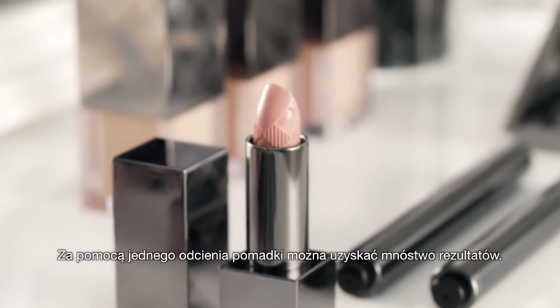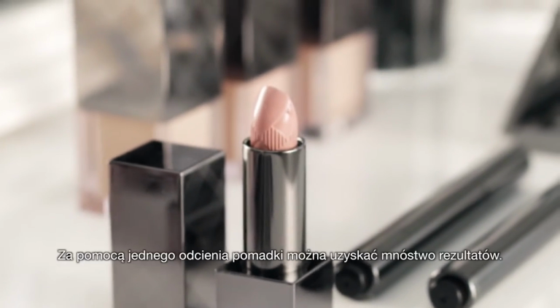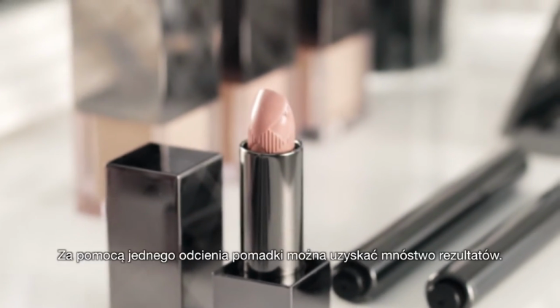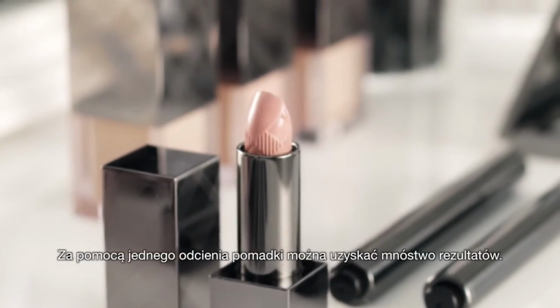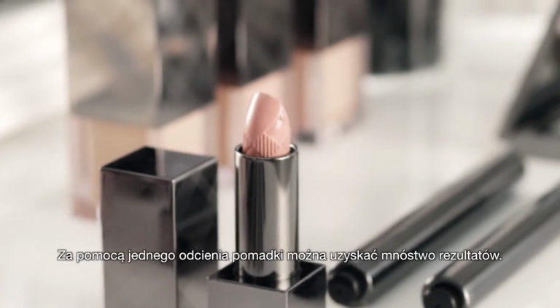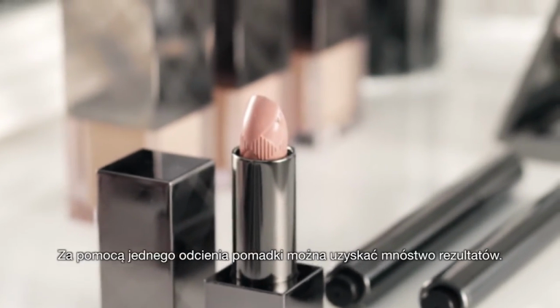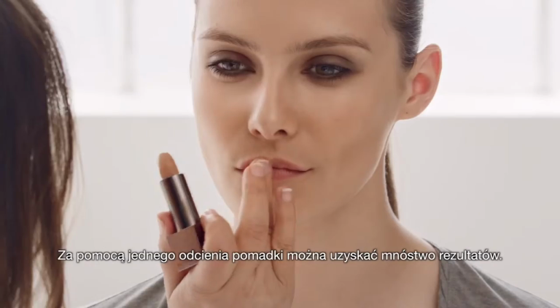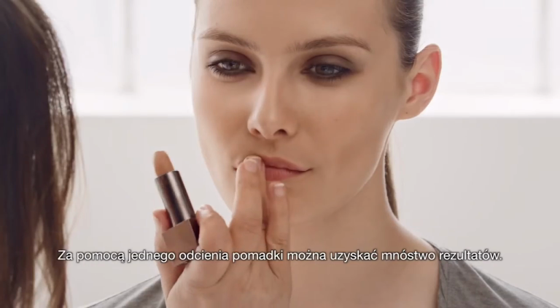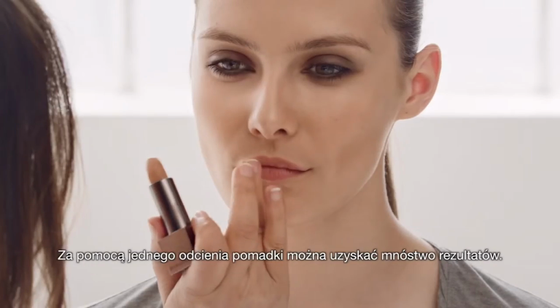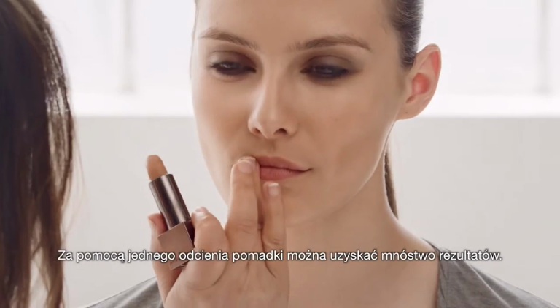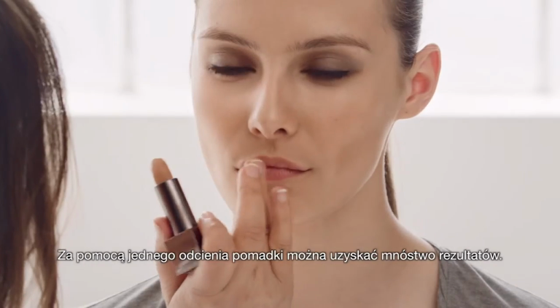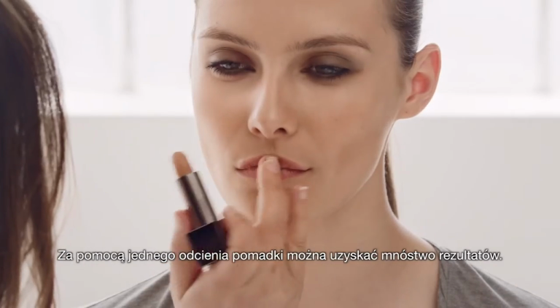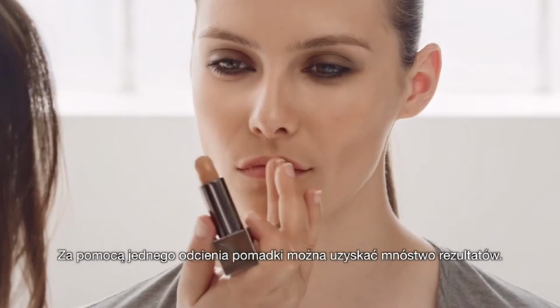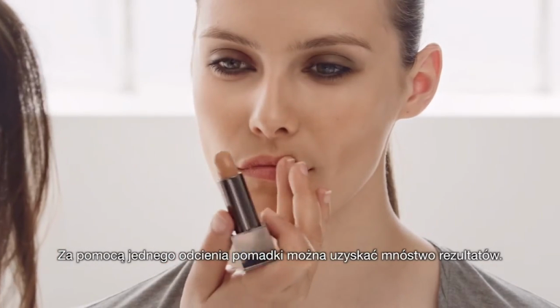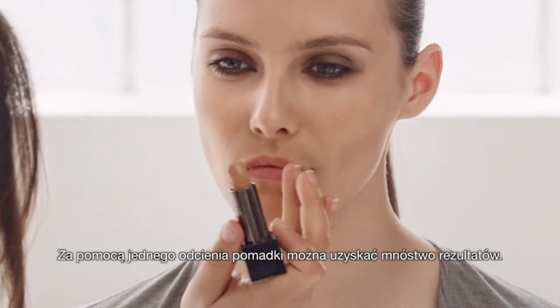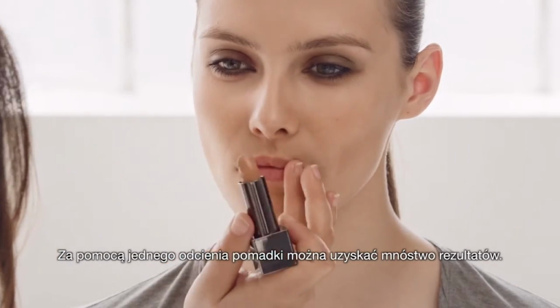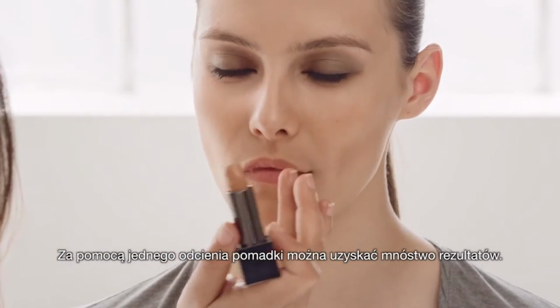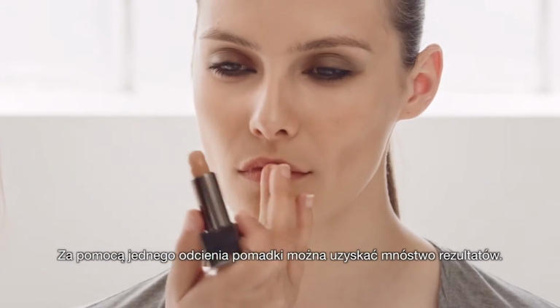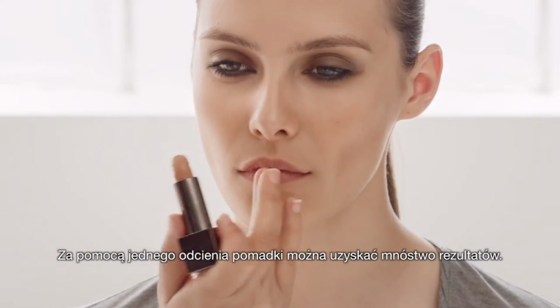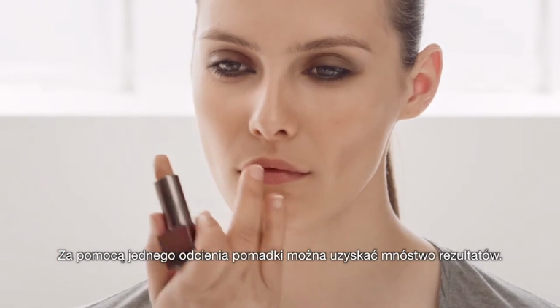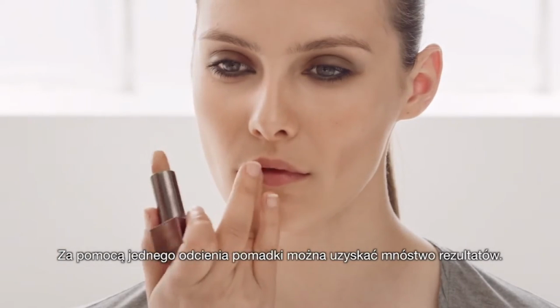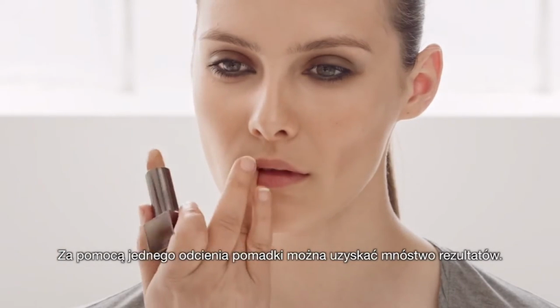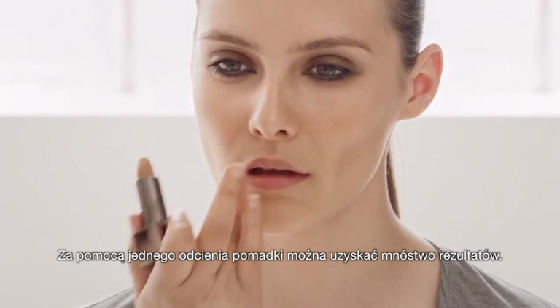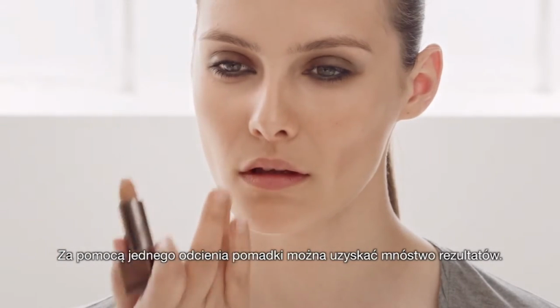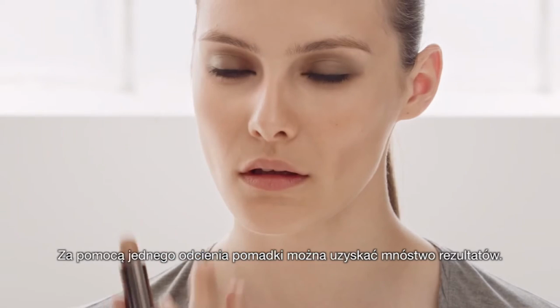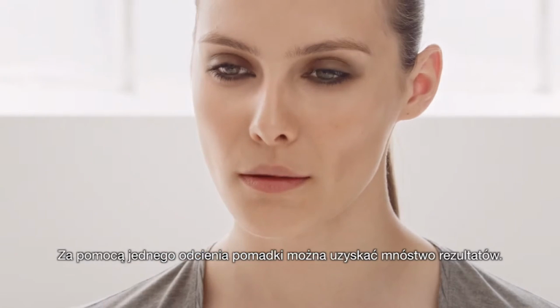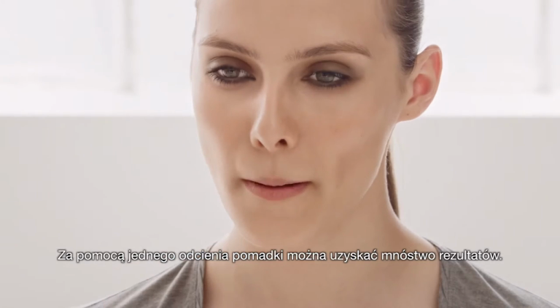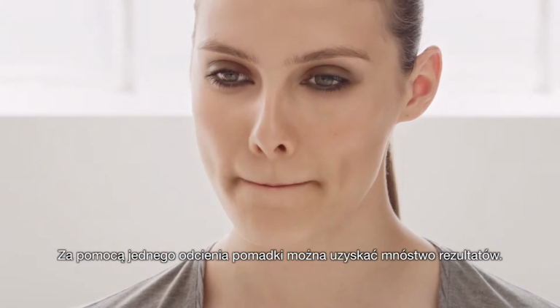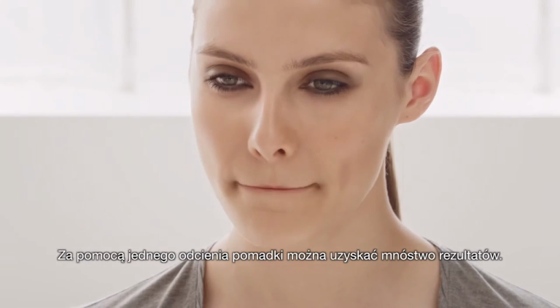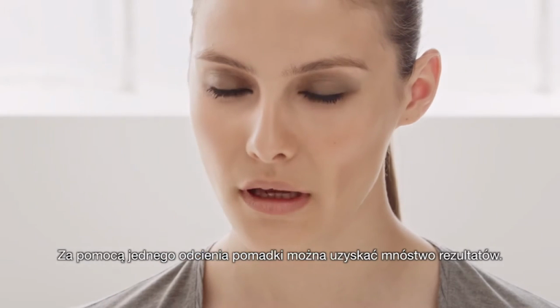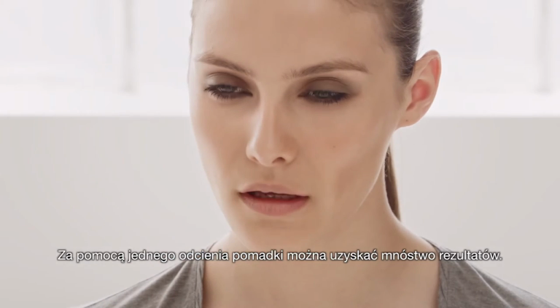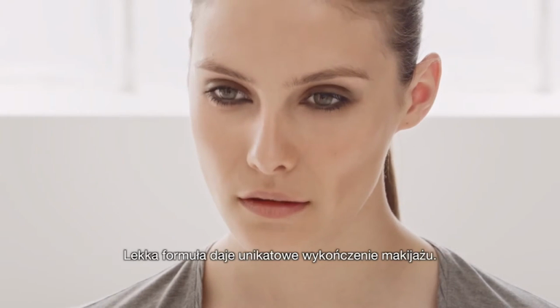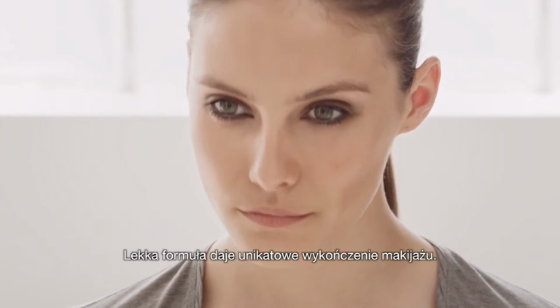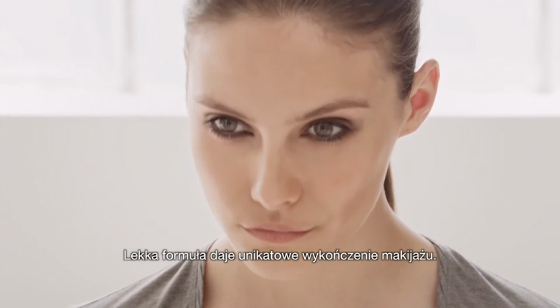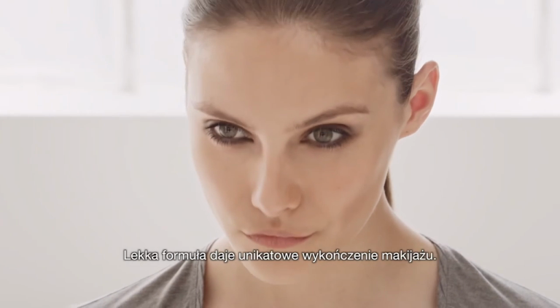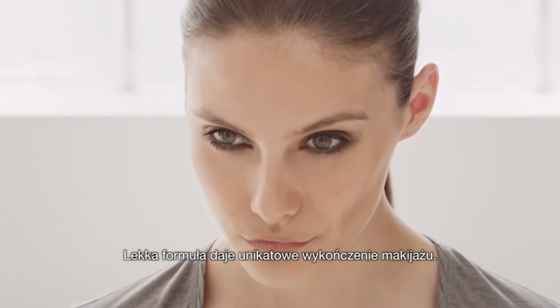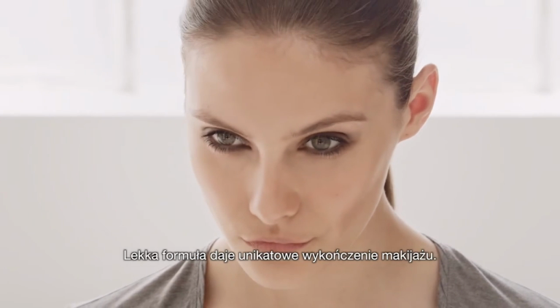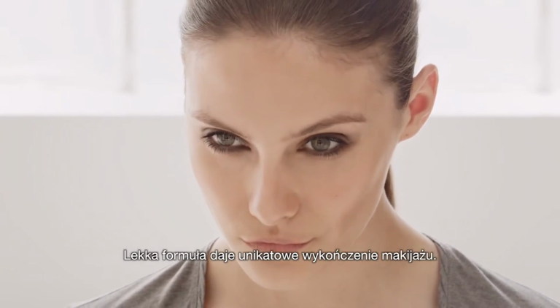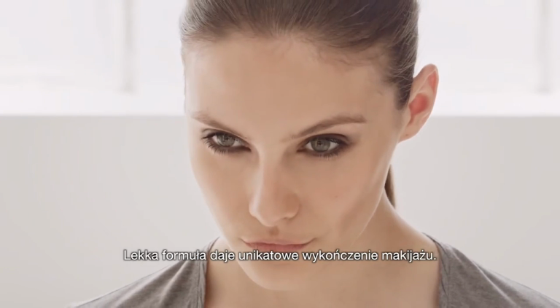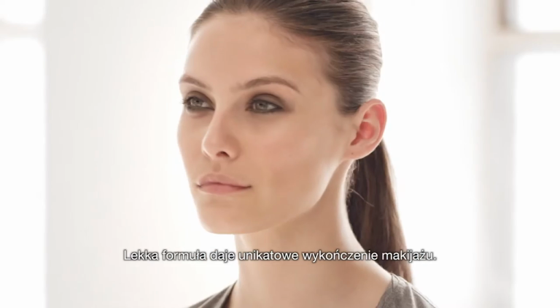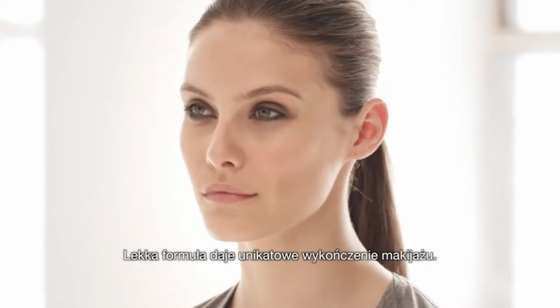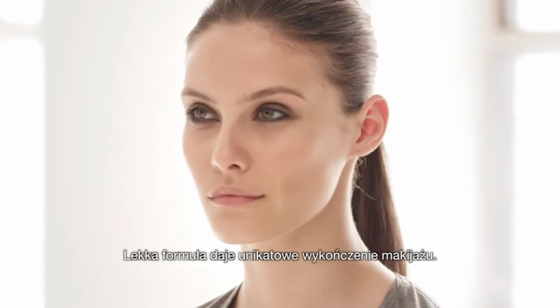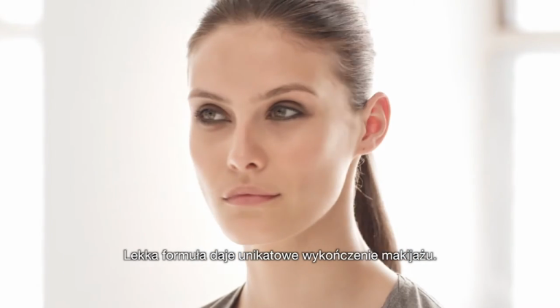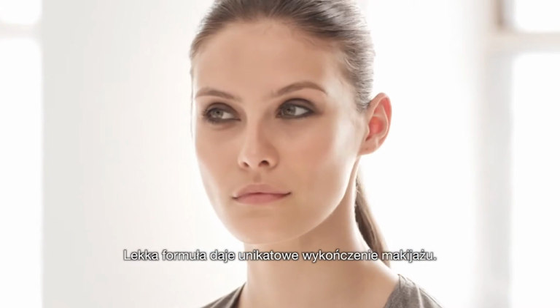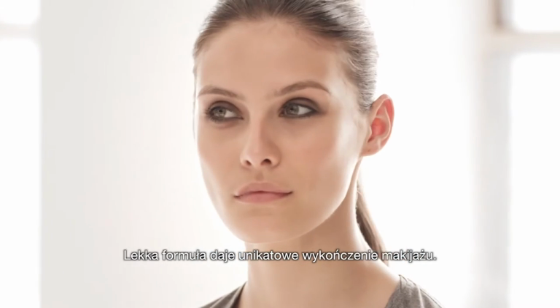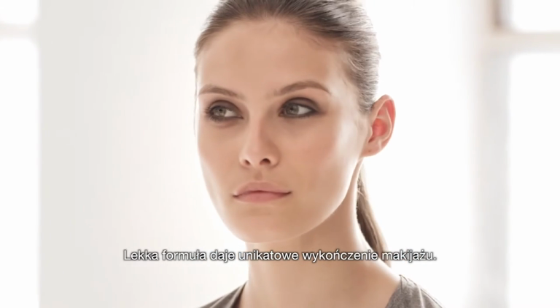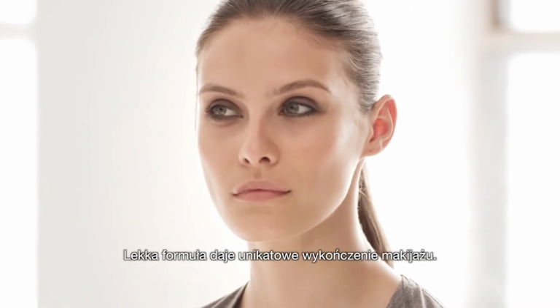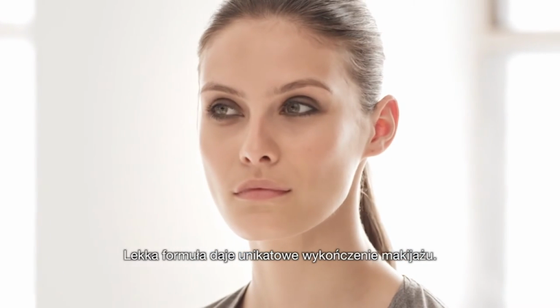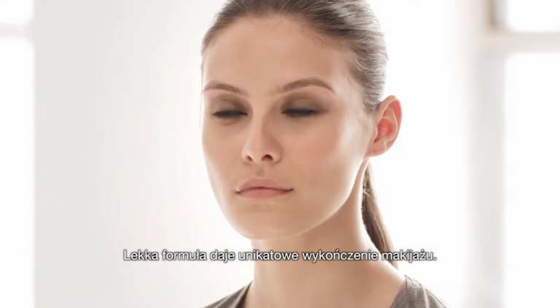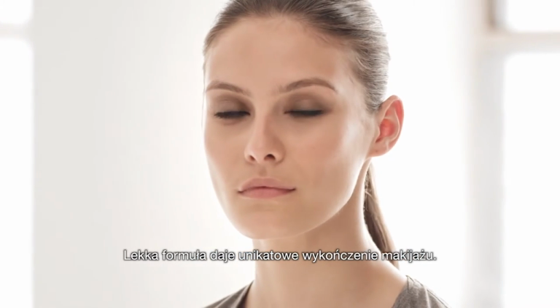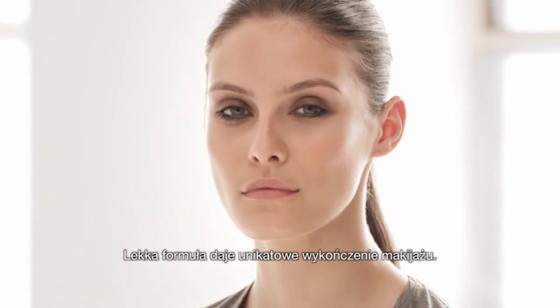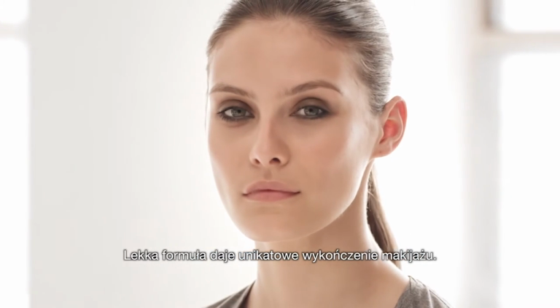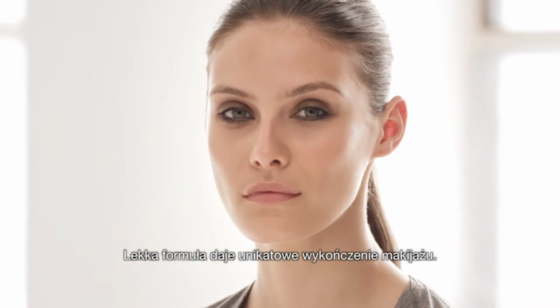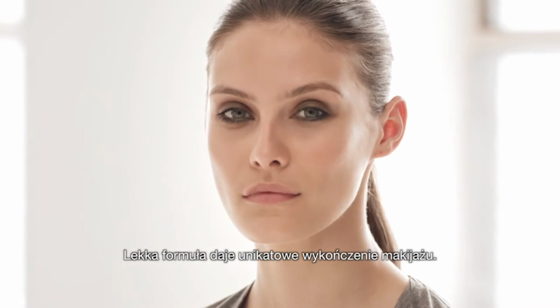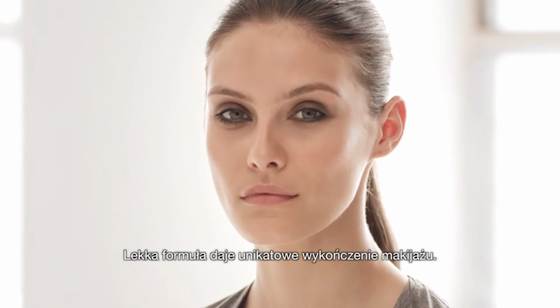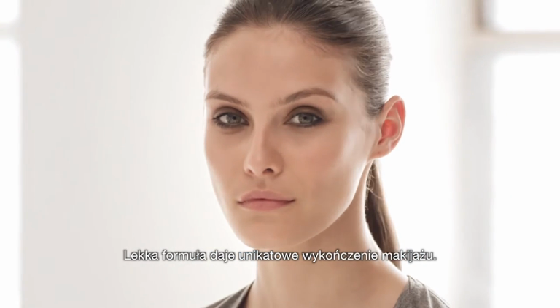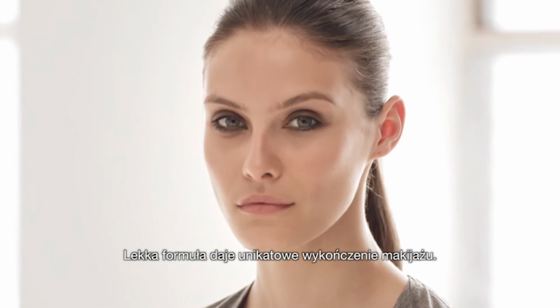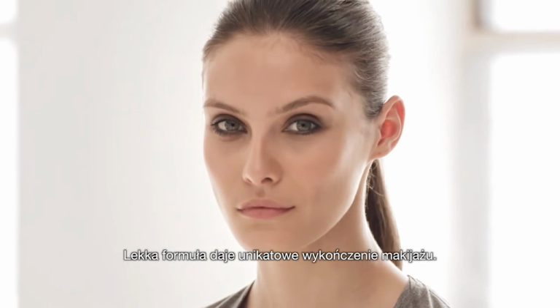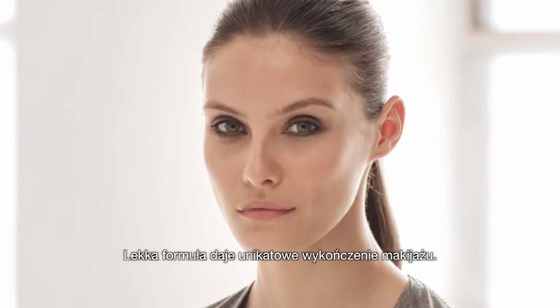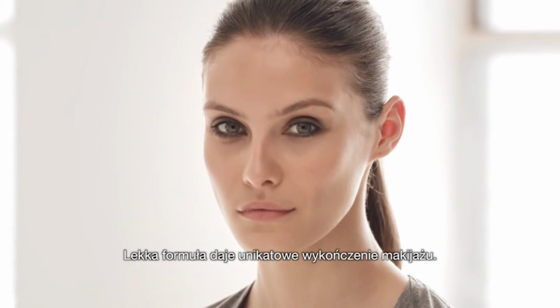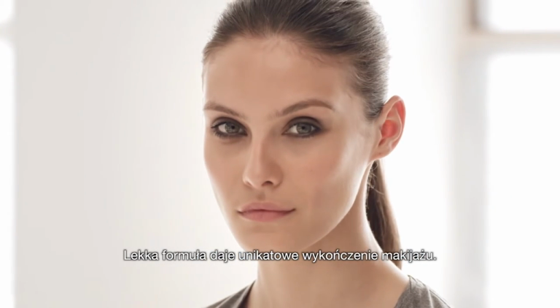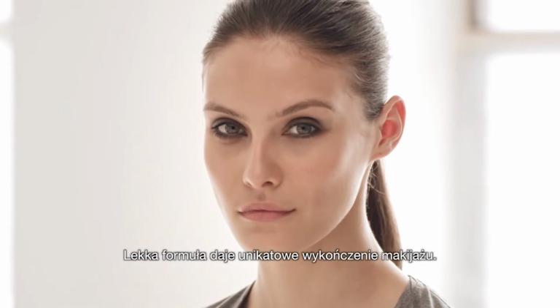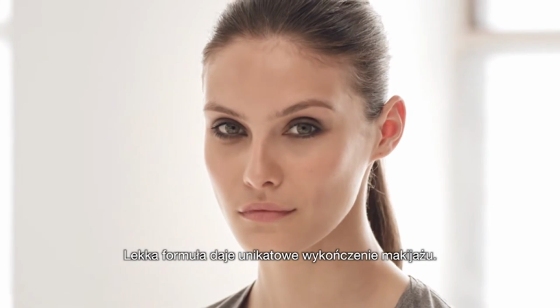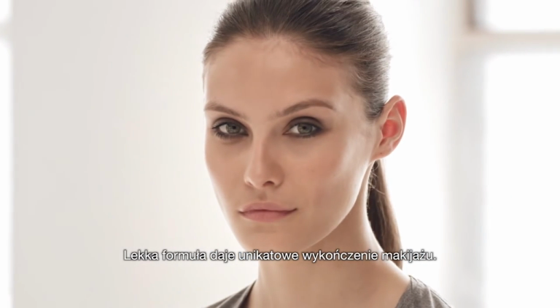This is designed to give multiple lip looks with just one shade. The formula is weightless and delivers a unique makeup result.